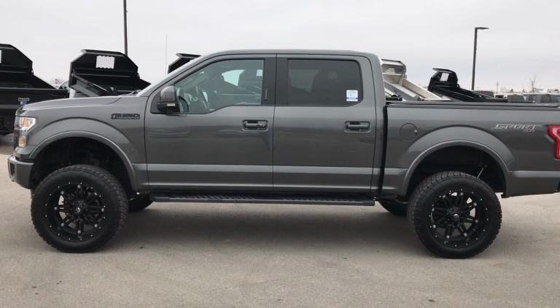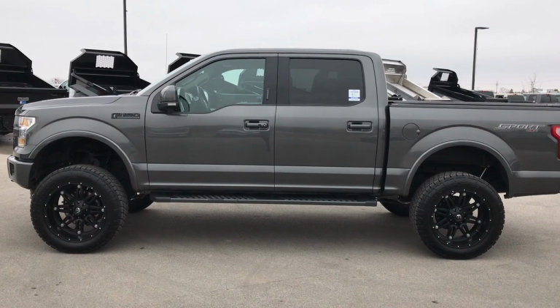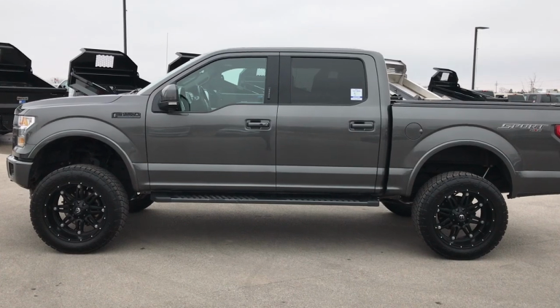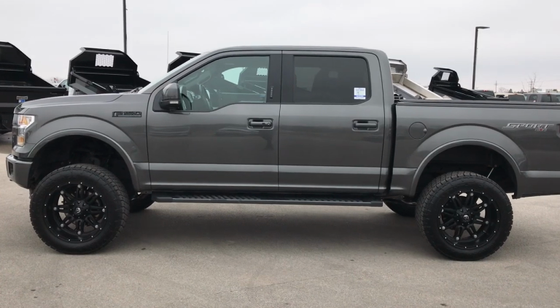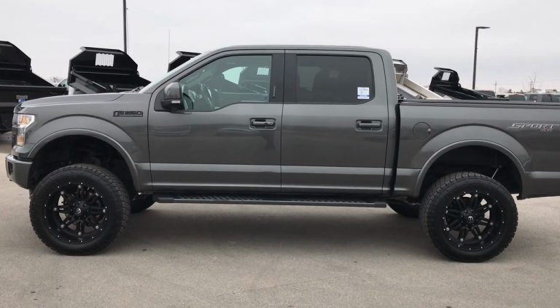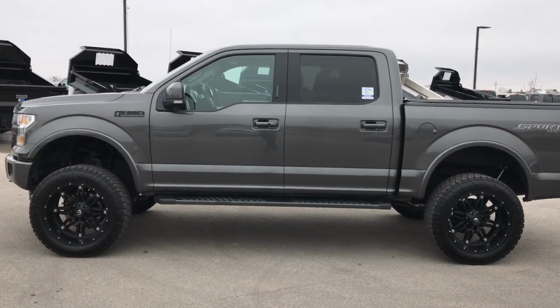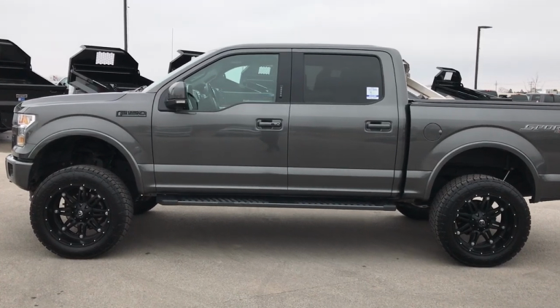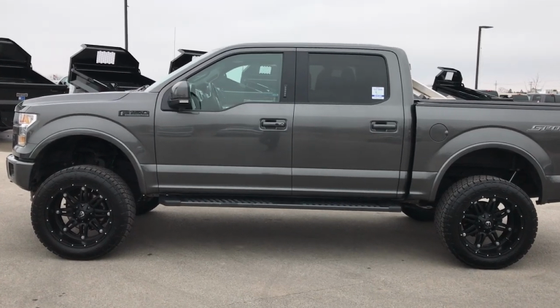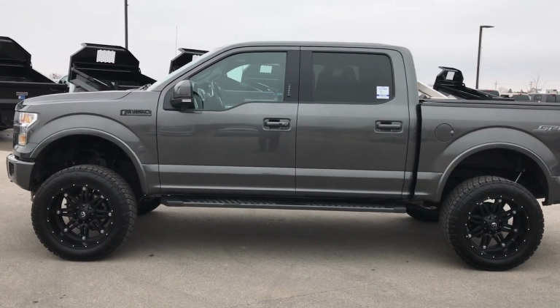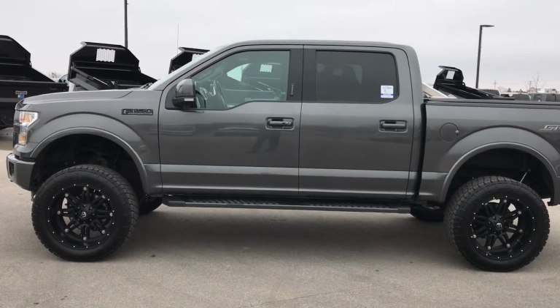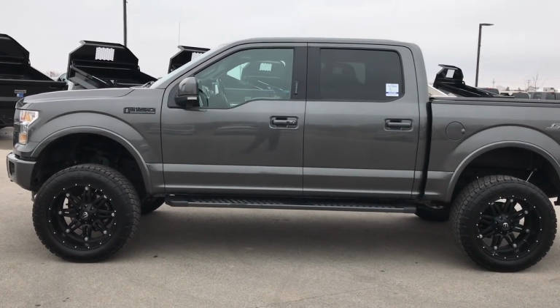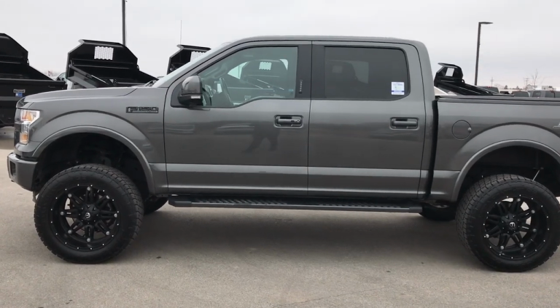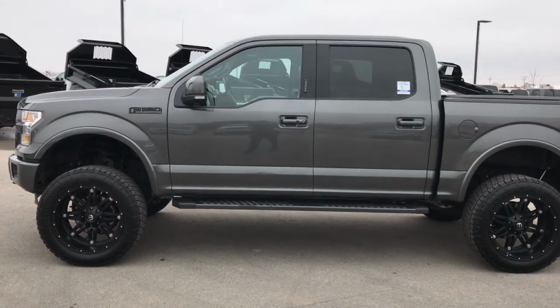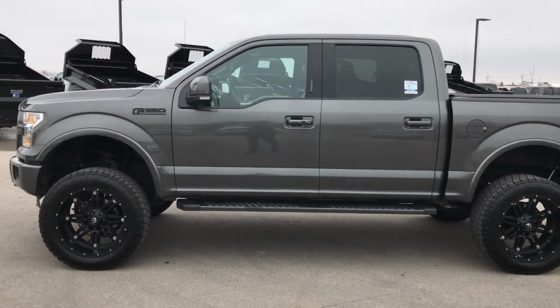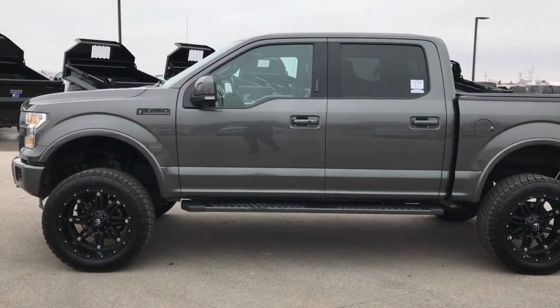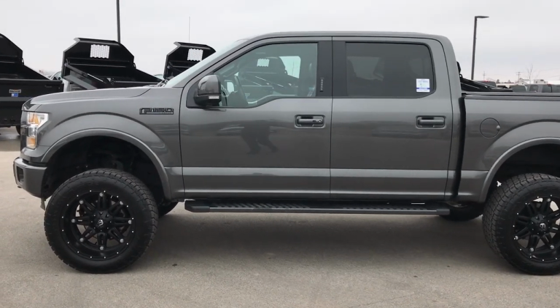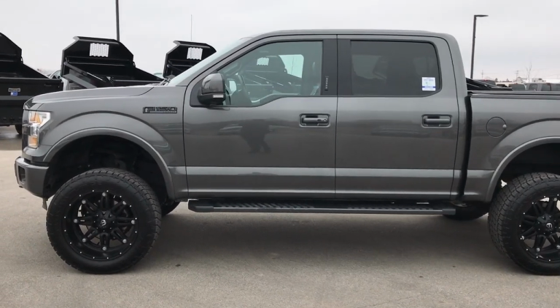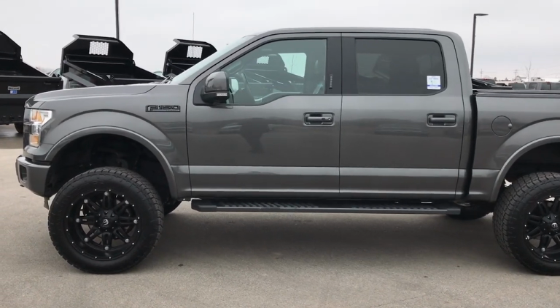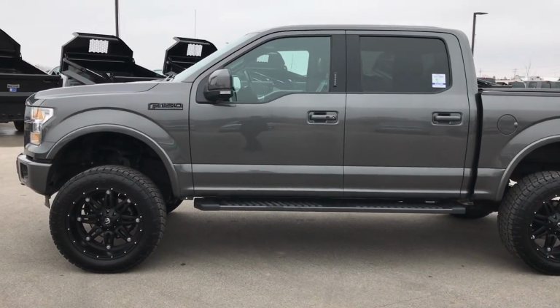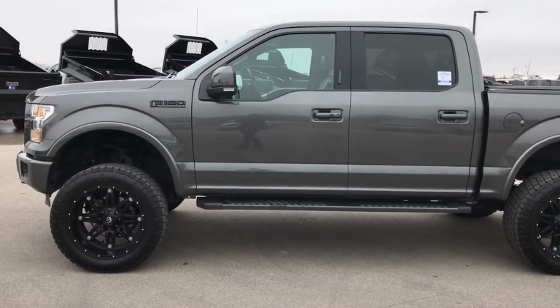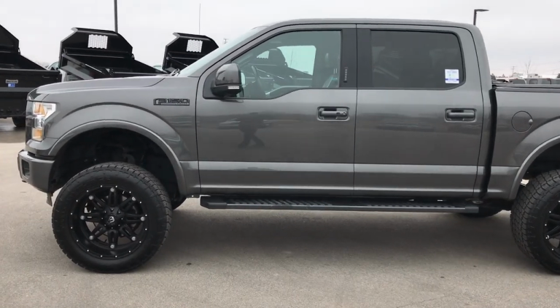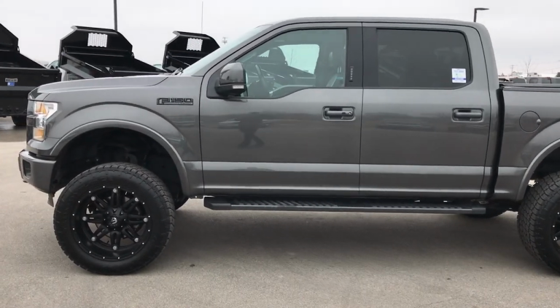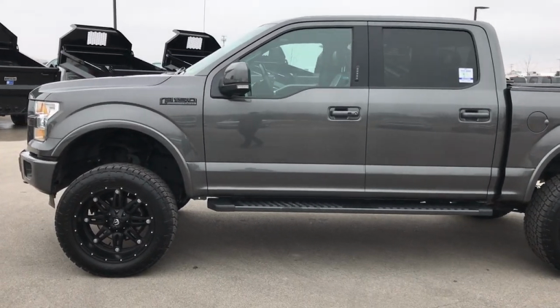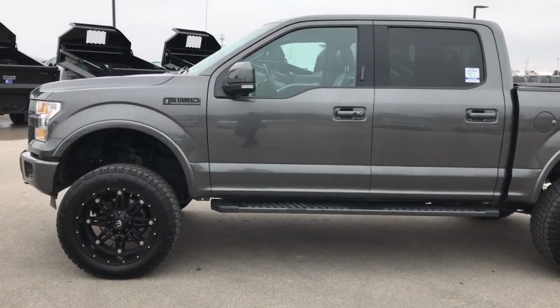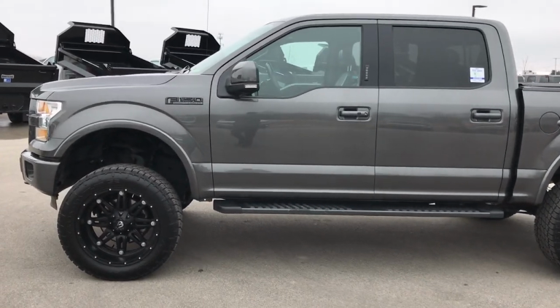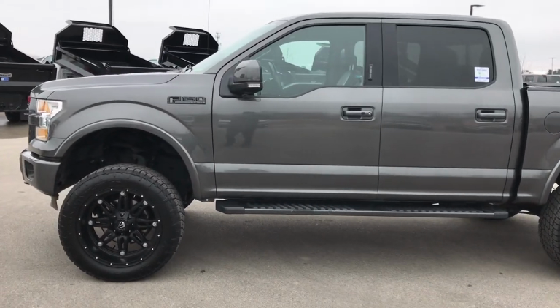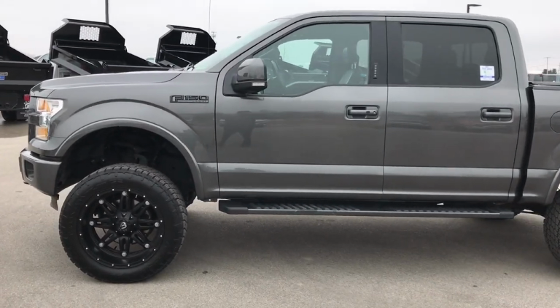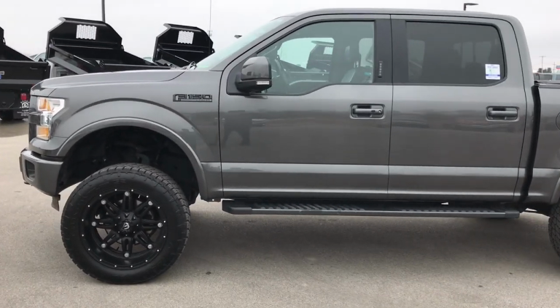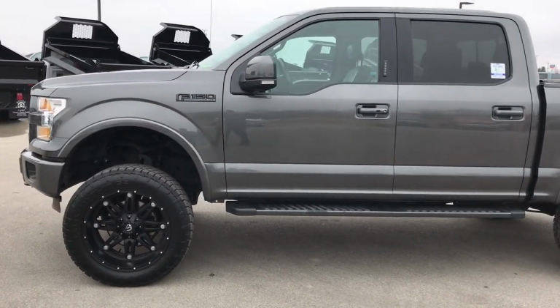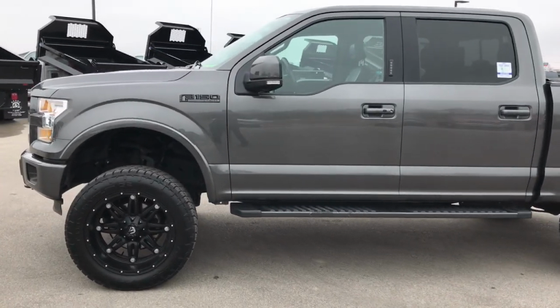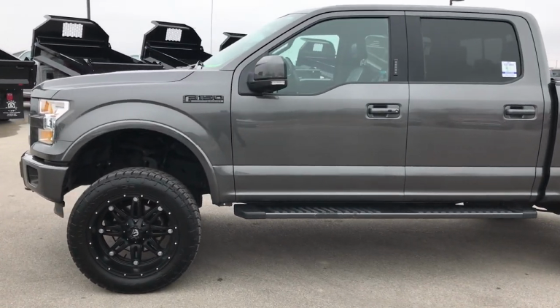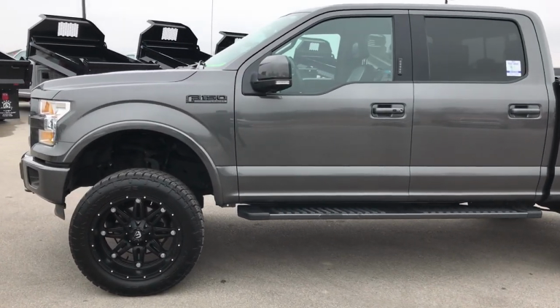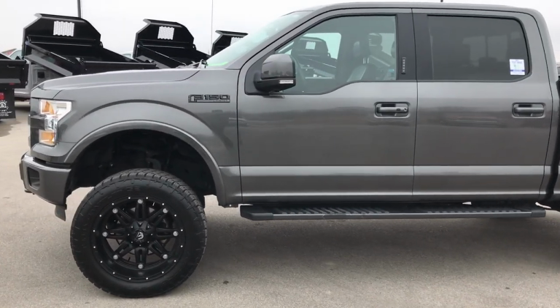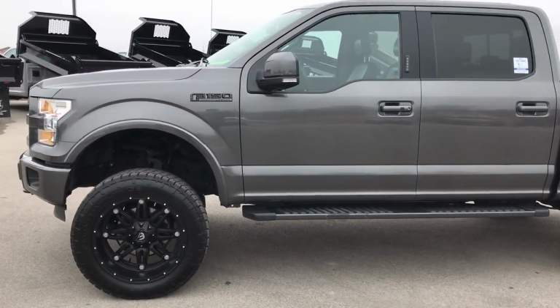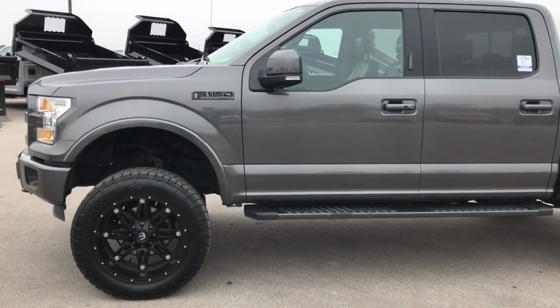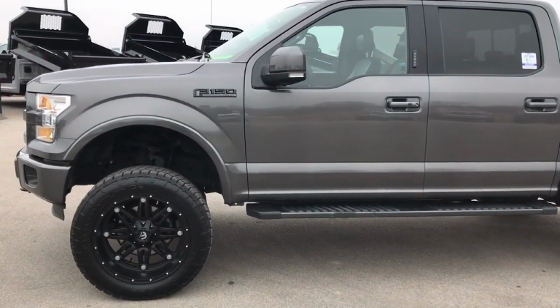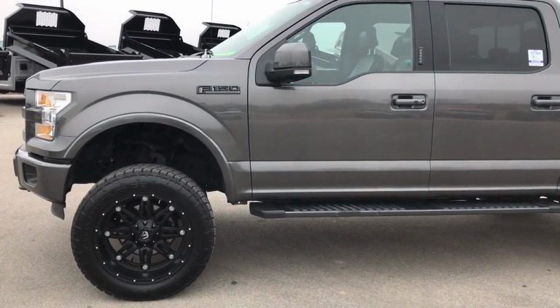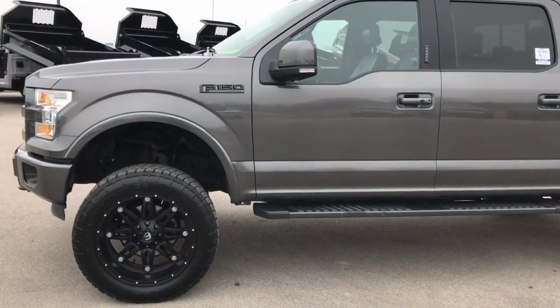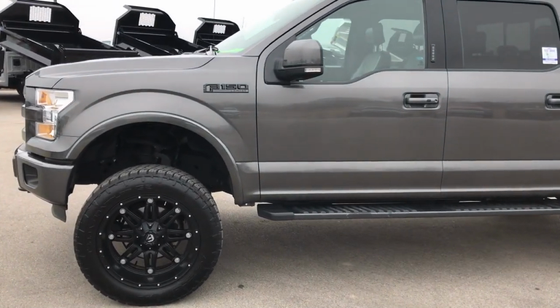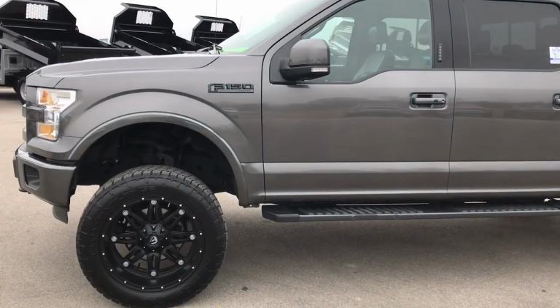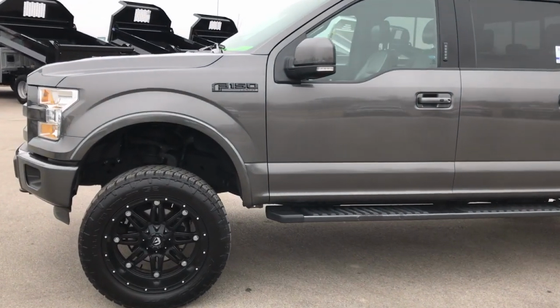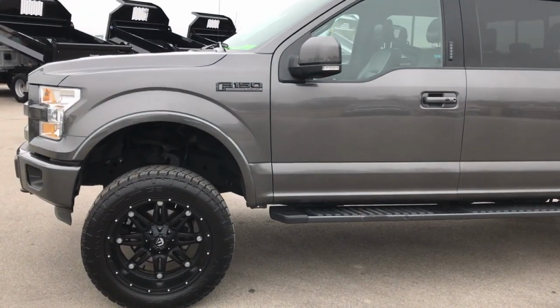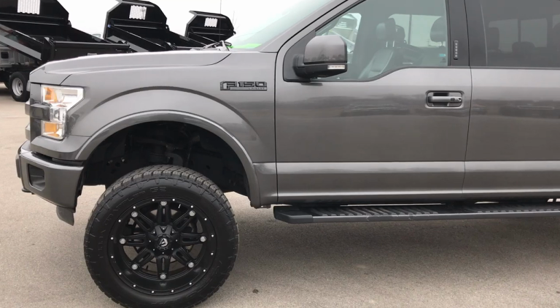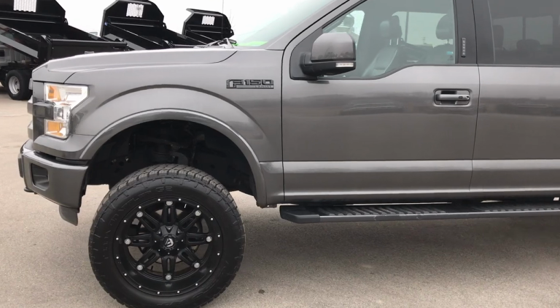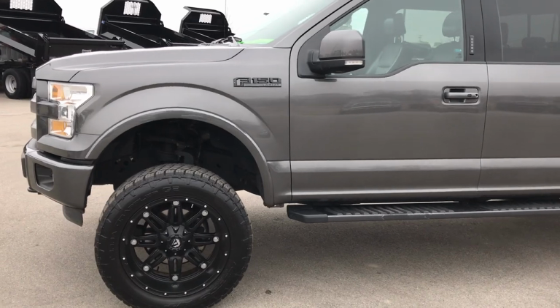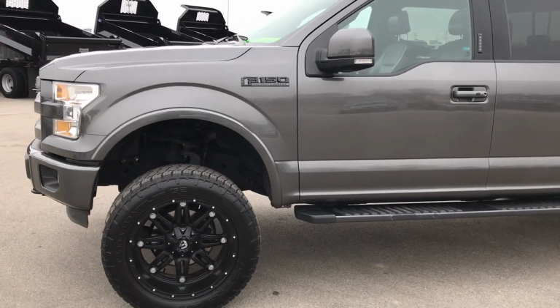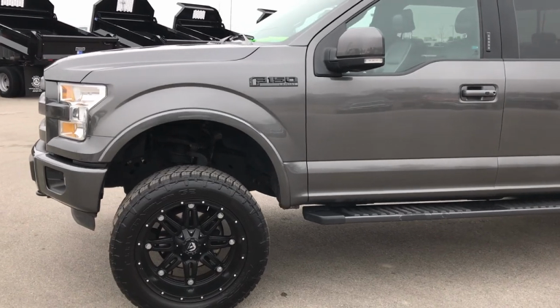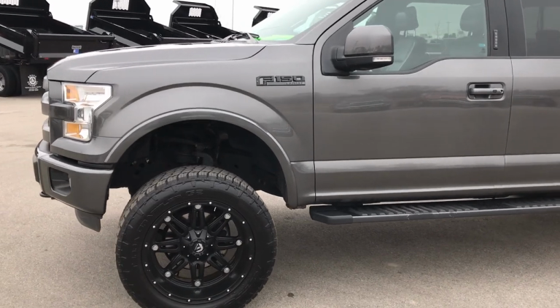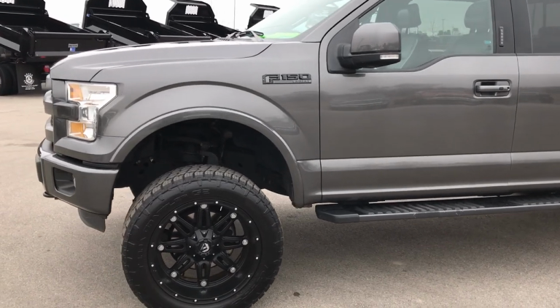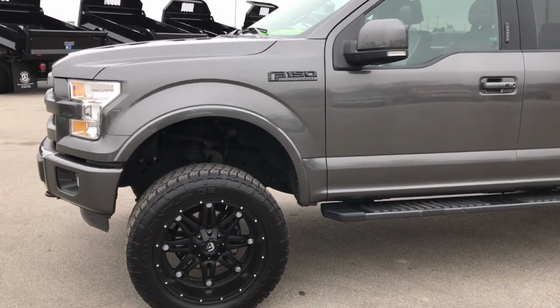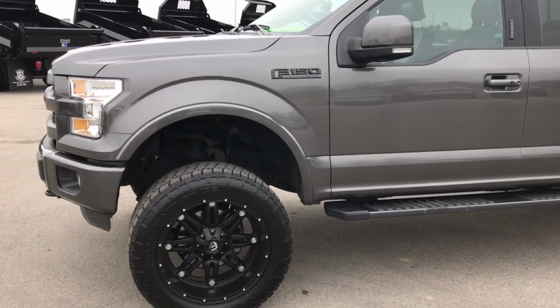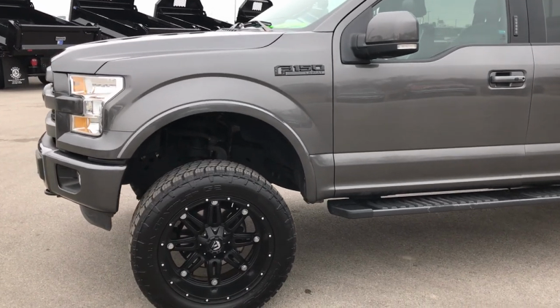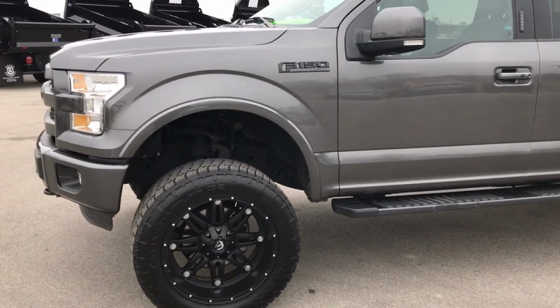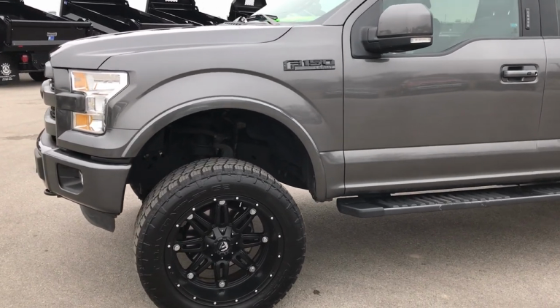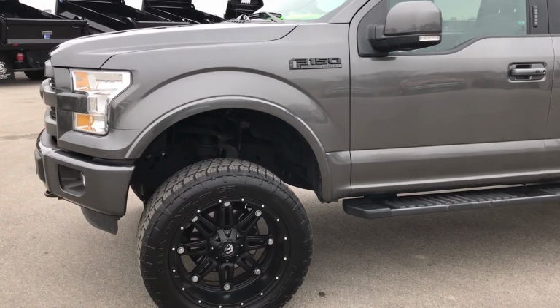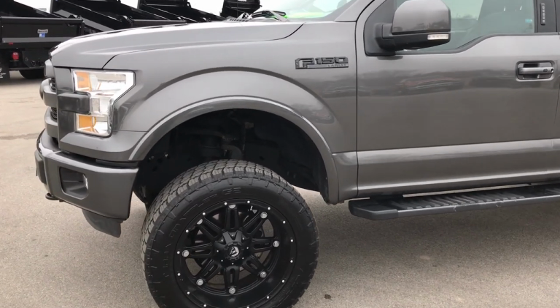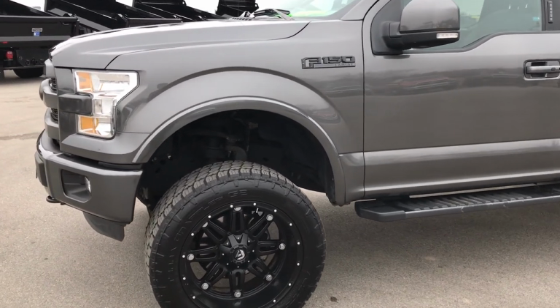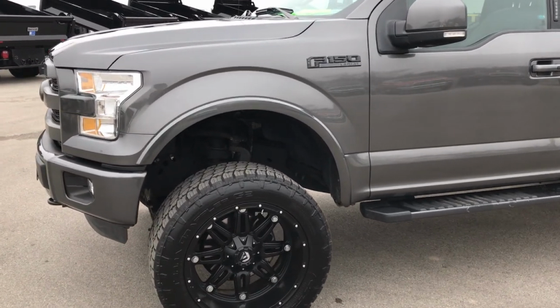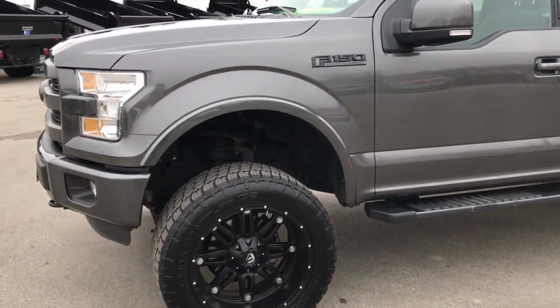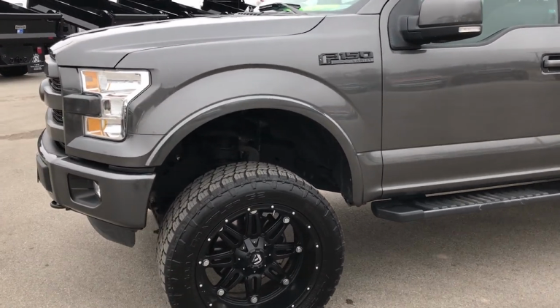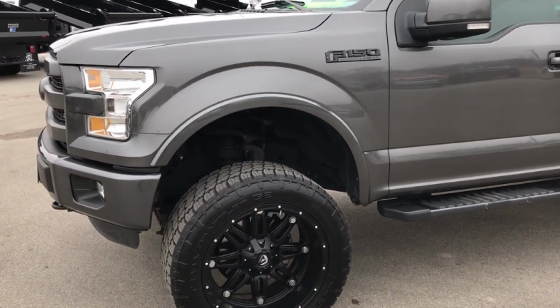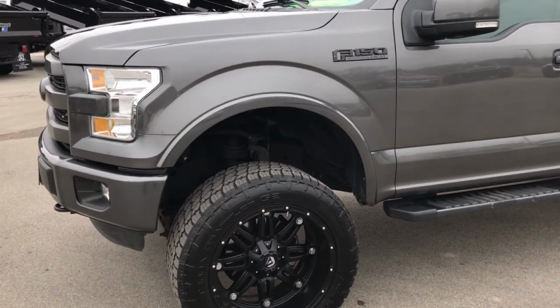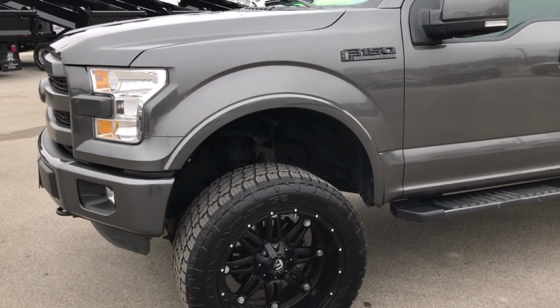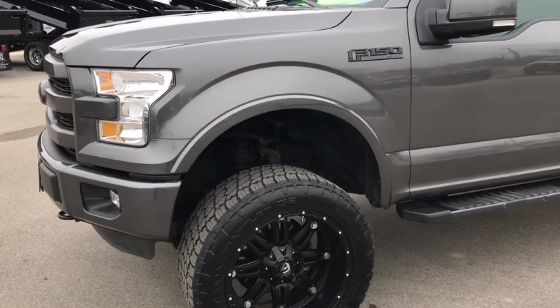This is stock number 9403. We are here at Summit Automotive in Fond du Lac, Wisconsin, your new and used half-ton truck headquarters.